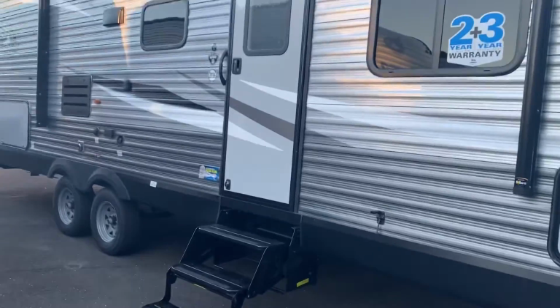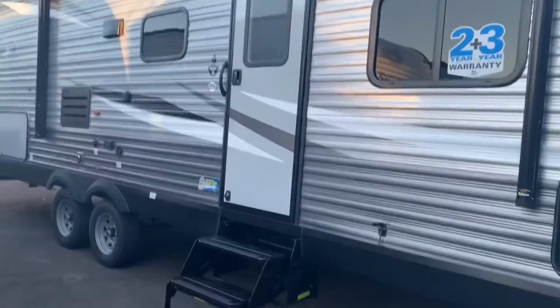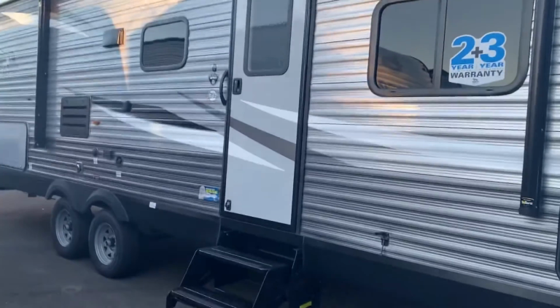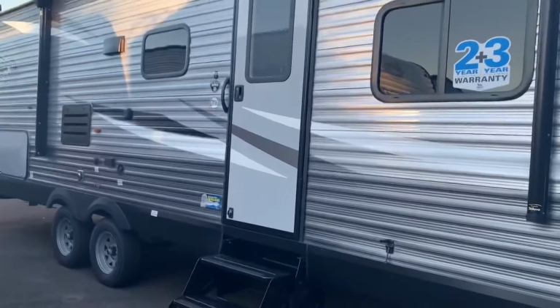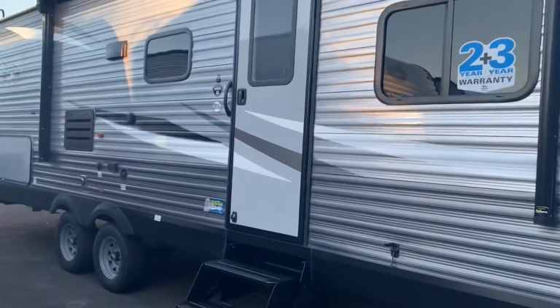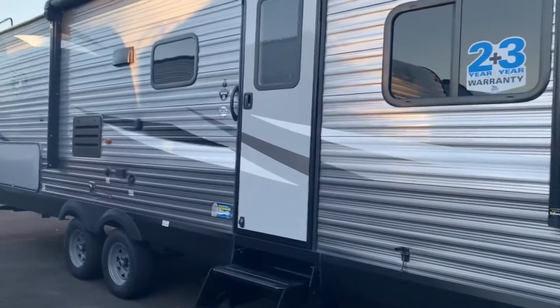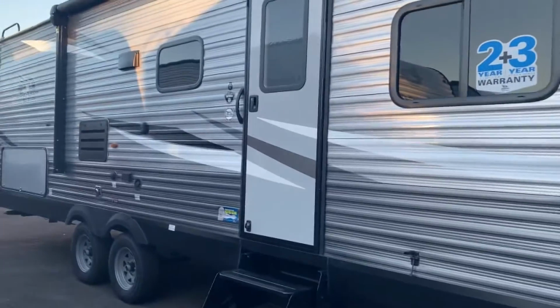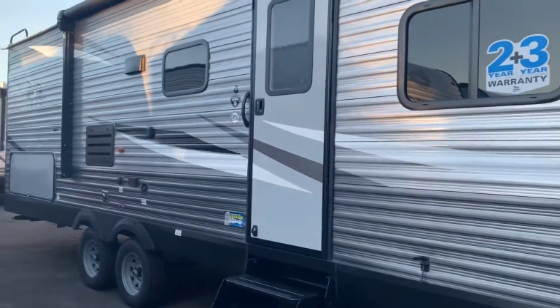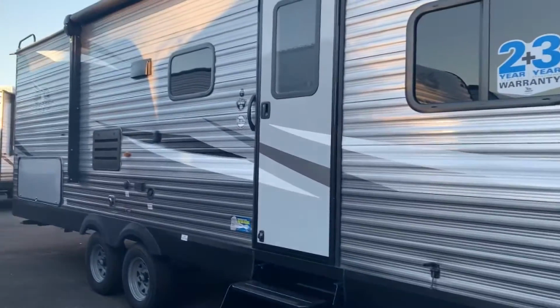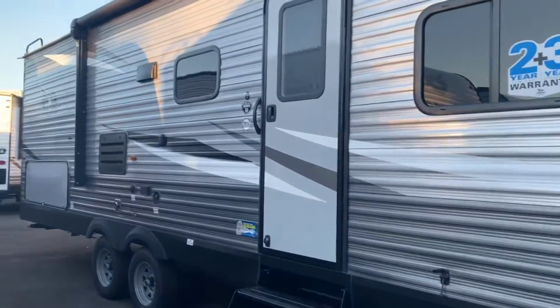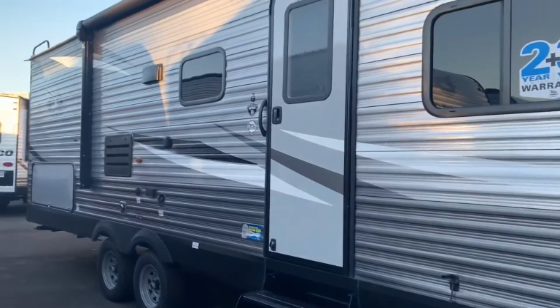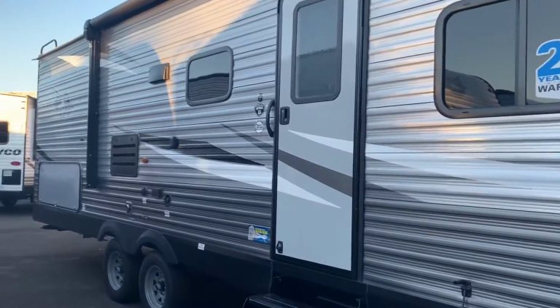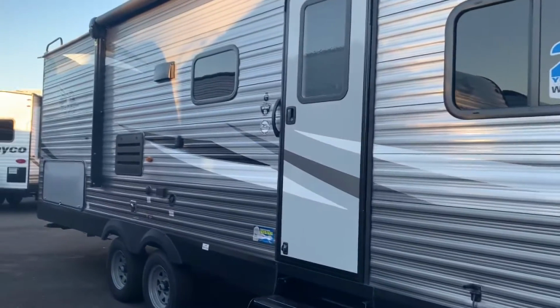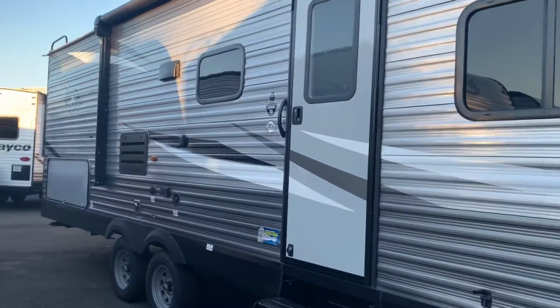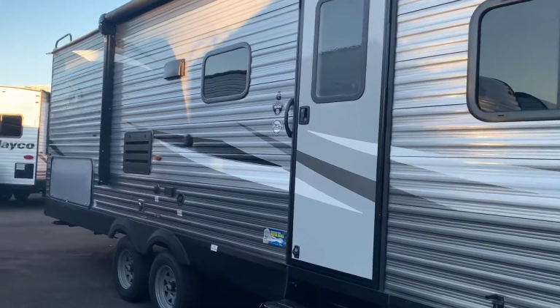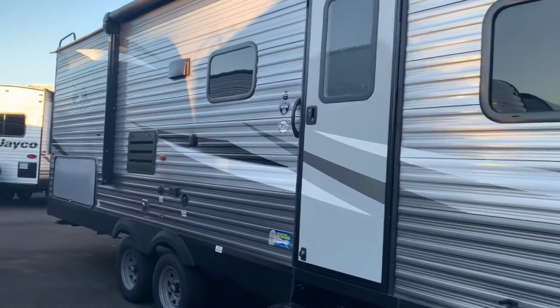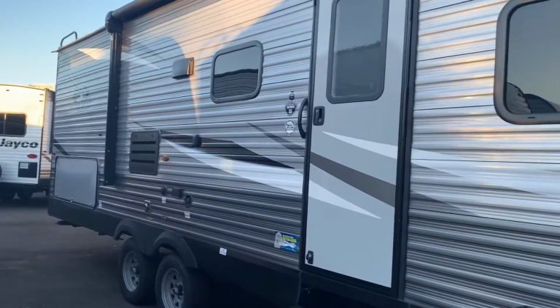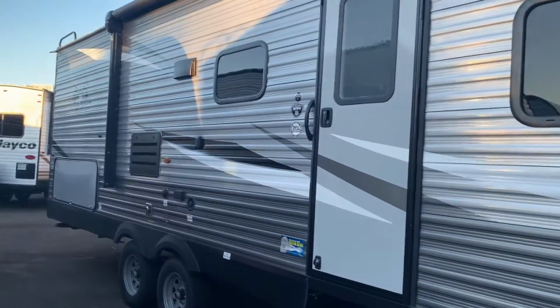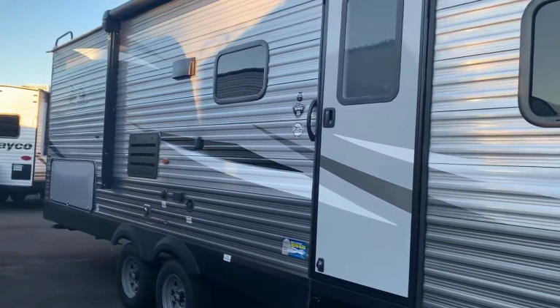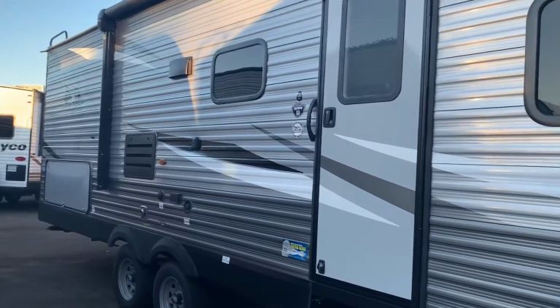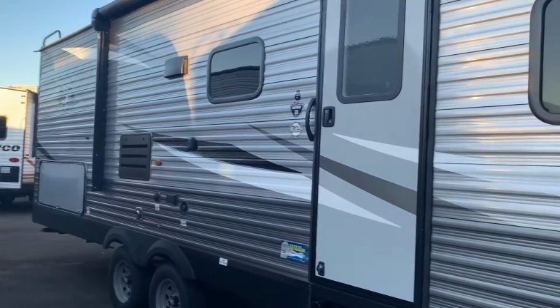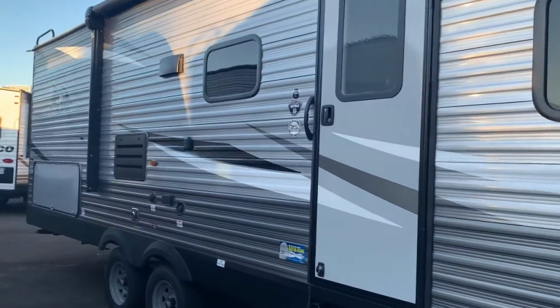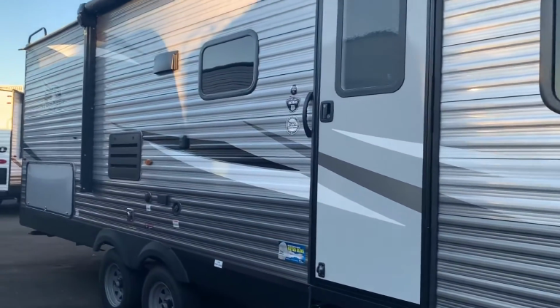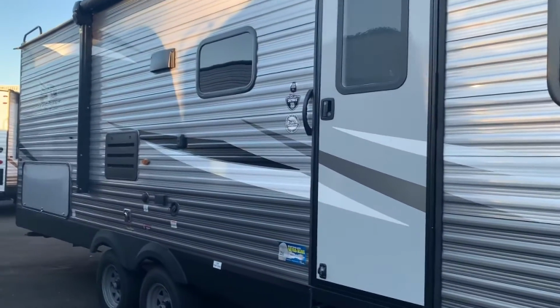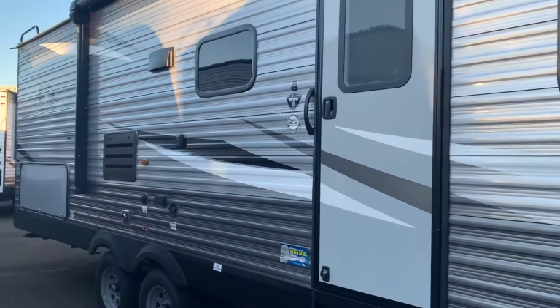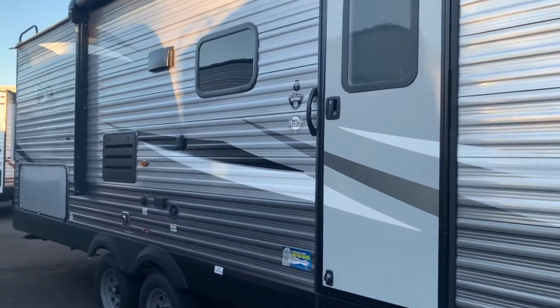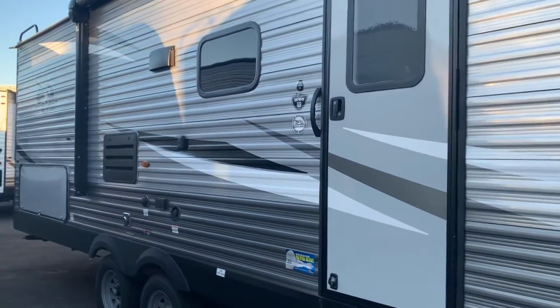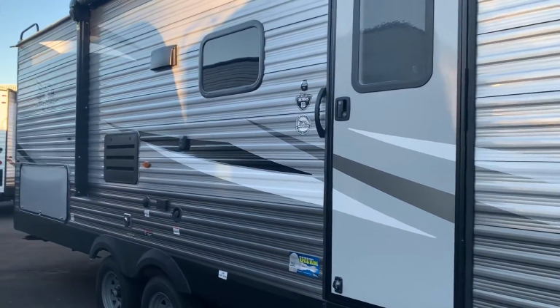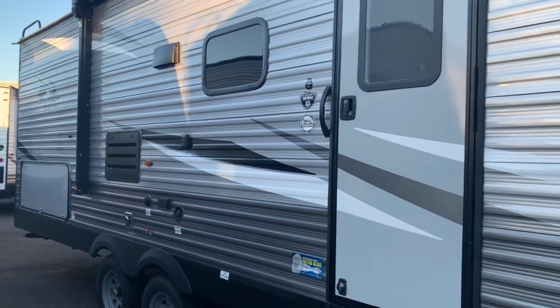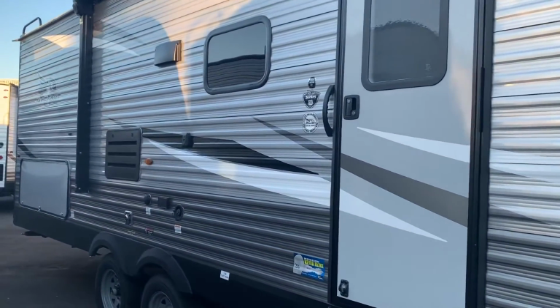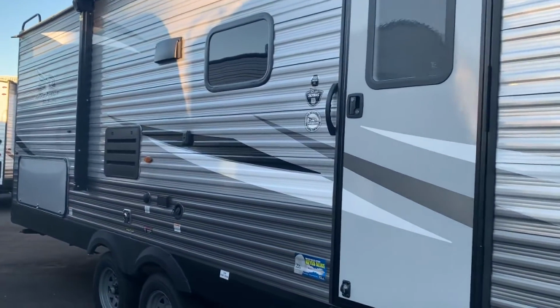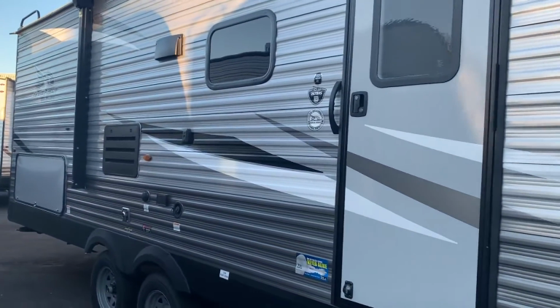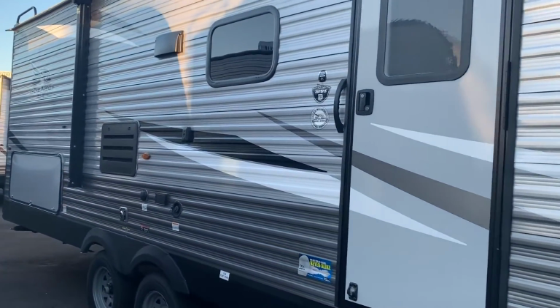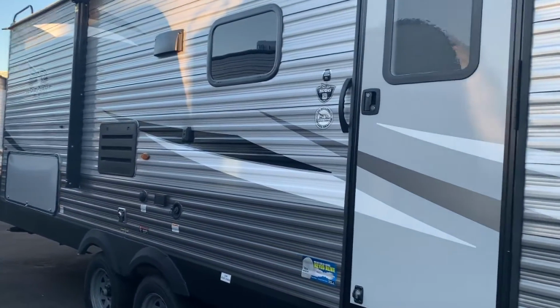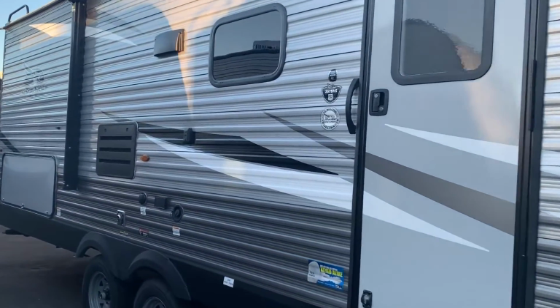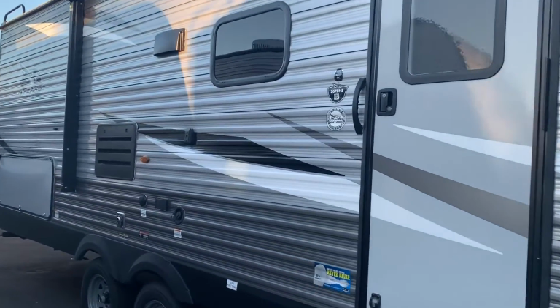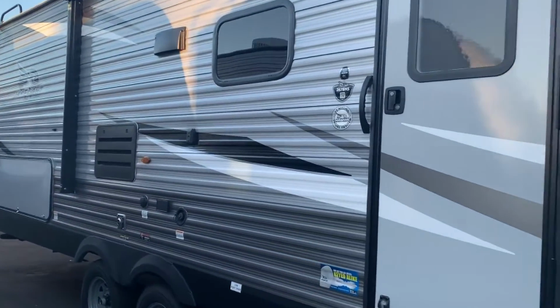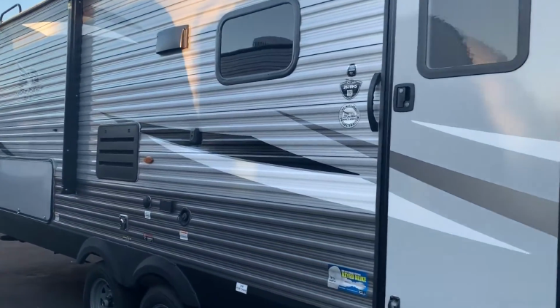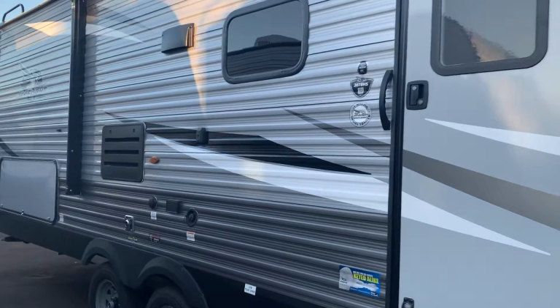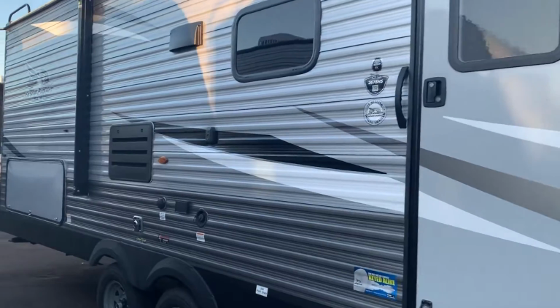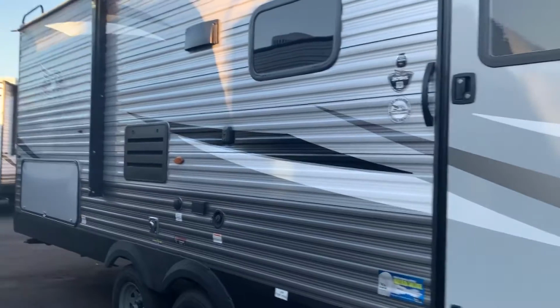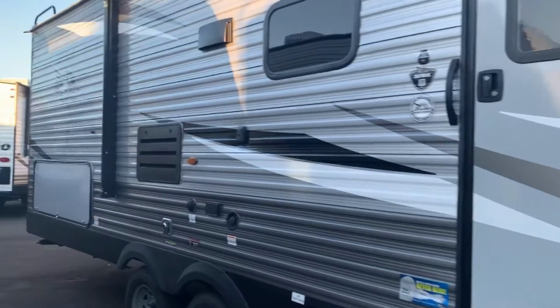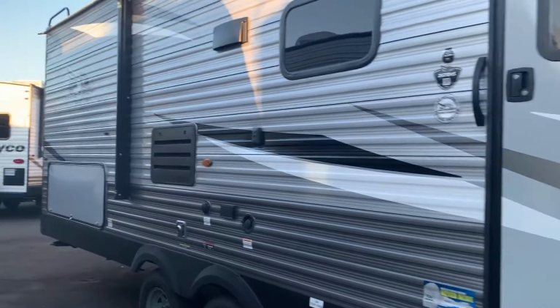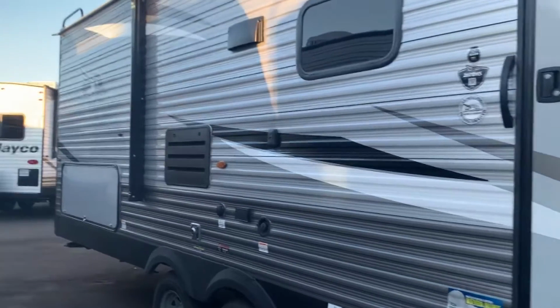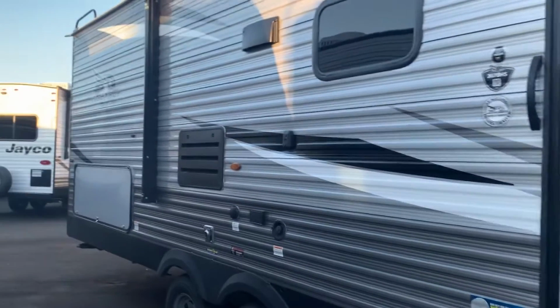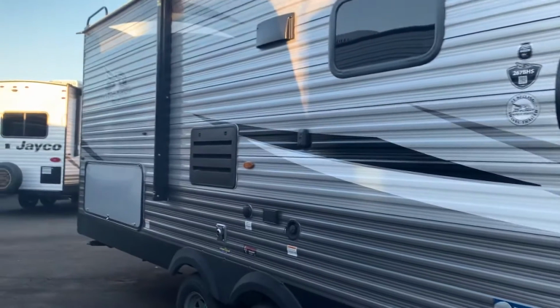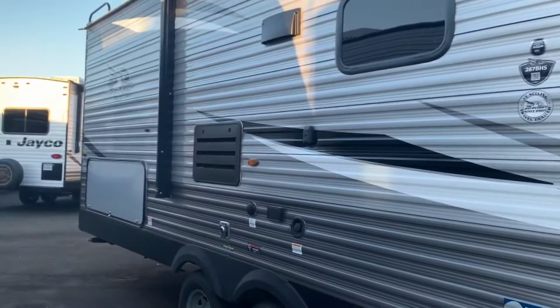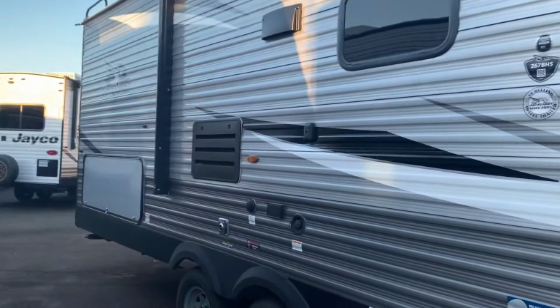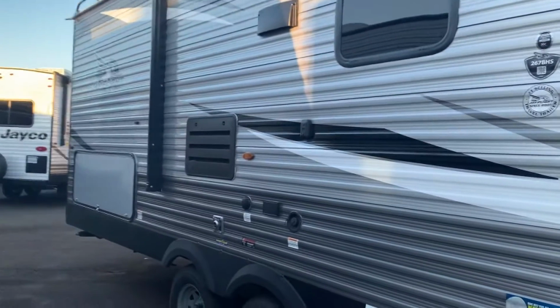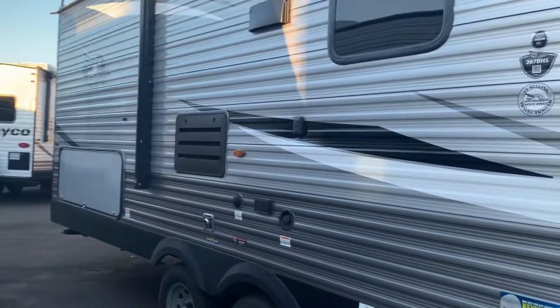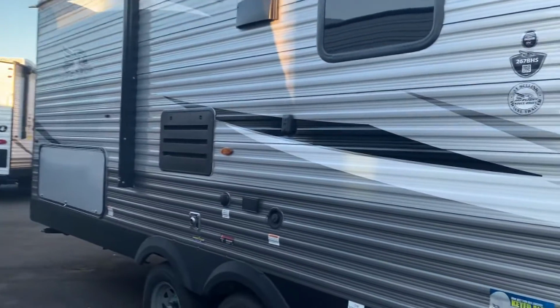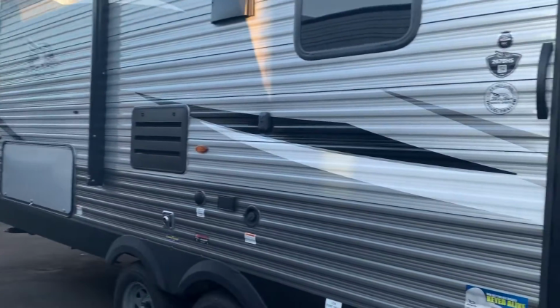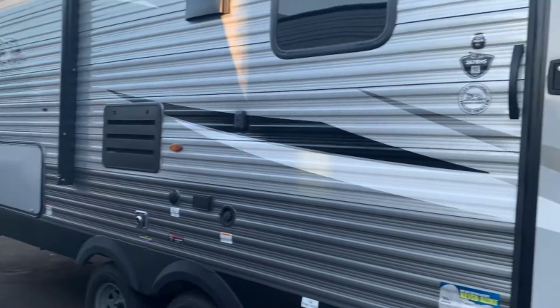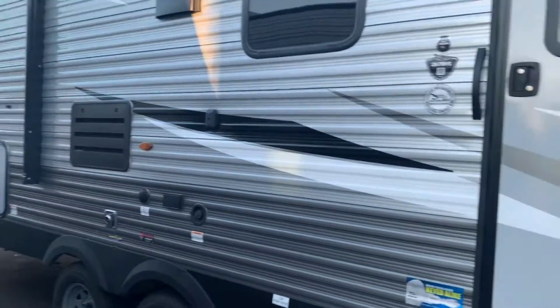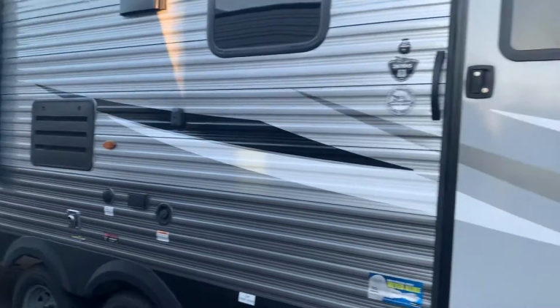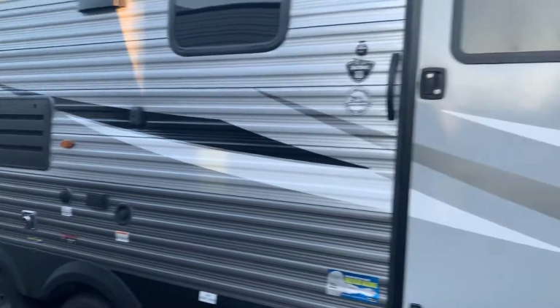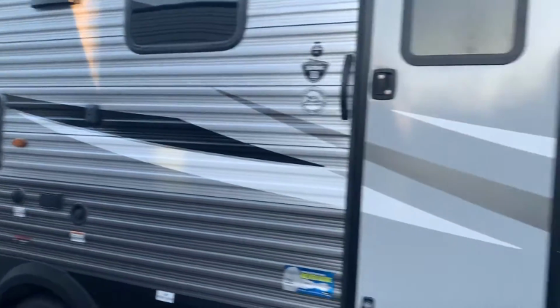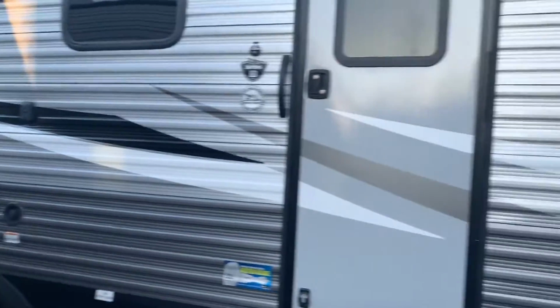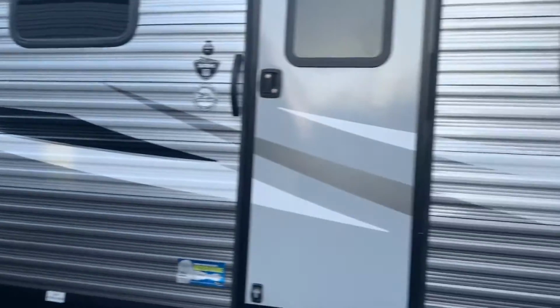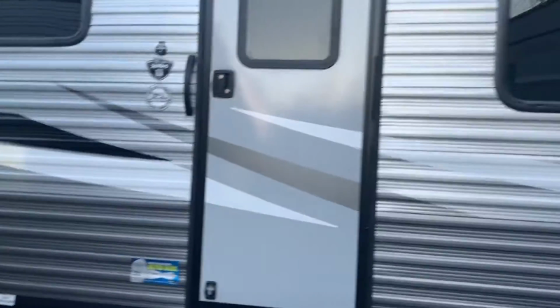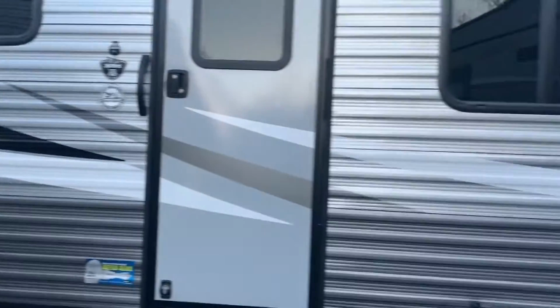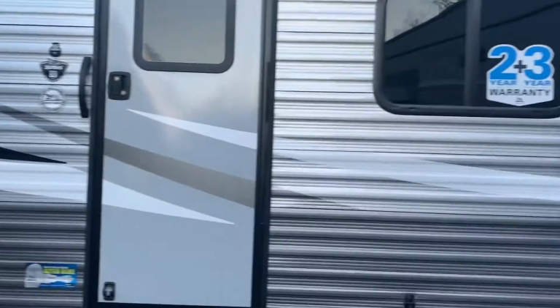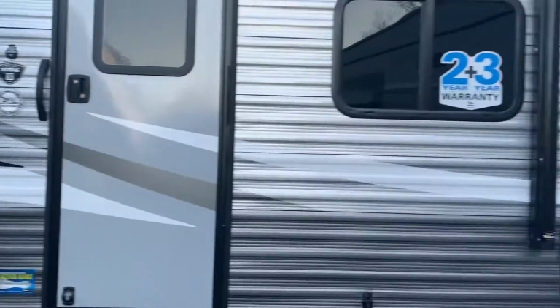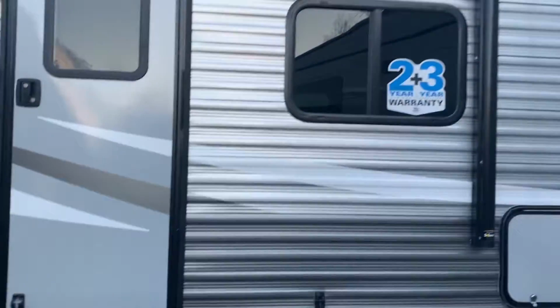Here we have a brand new 267 J-Flight BHS. Such a beautiful chrome finish on the sides there.